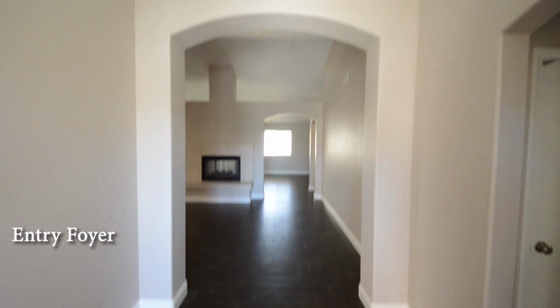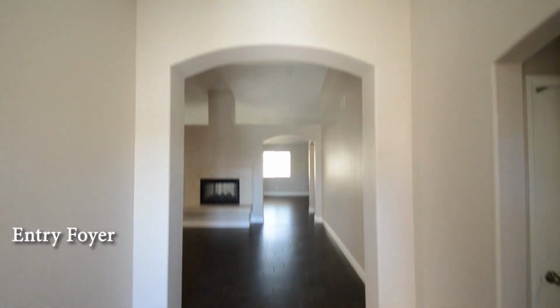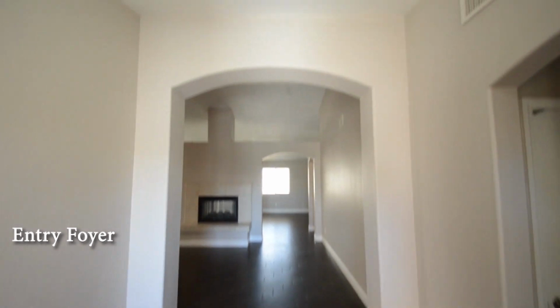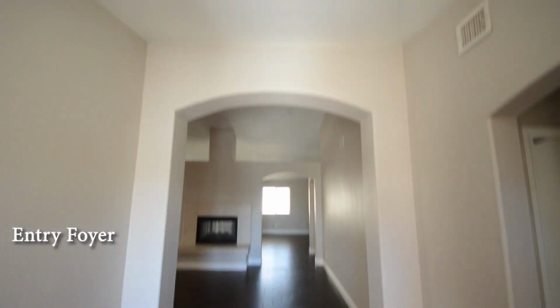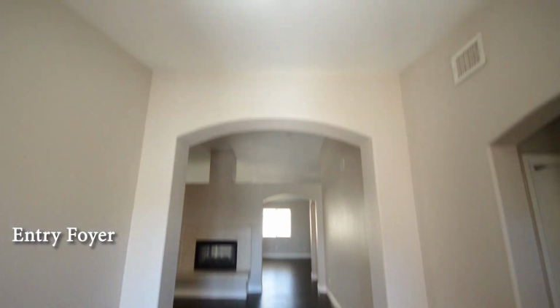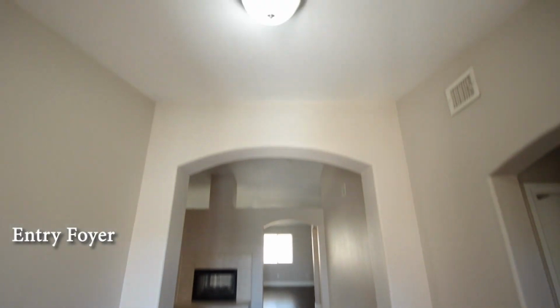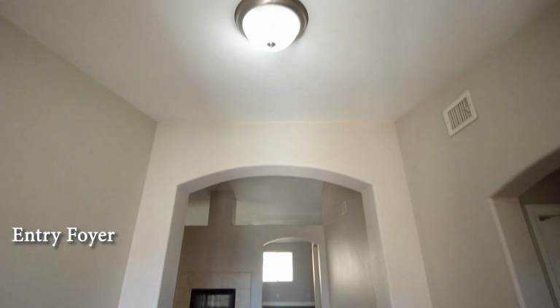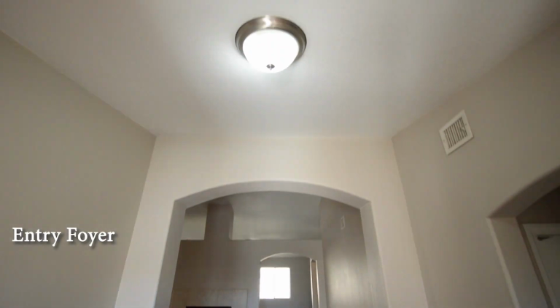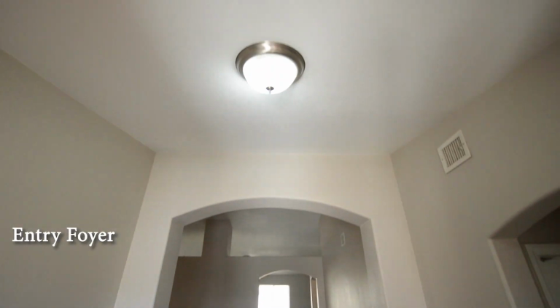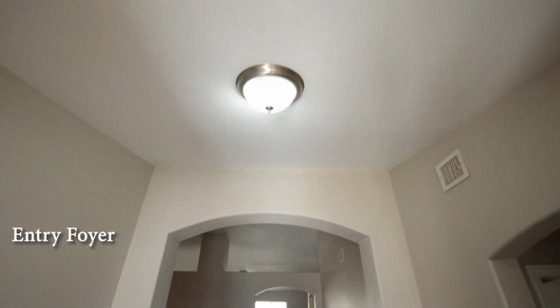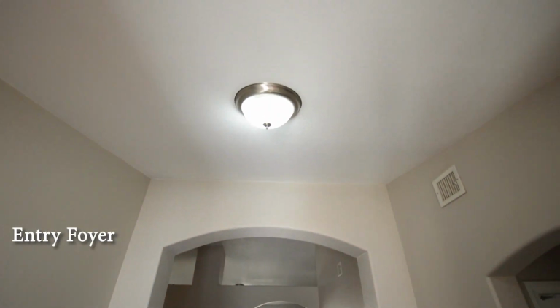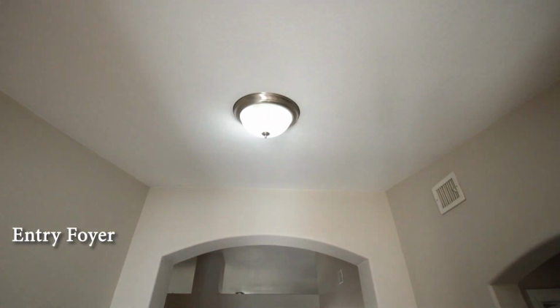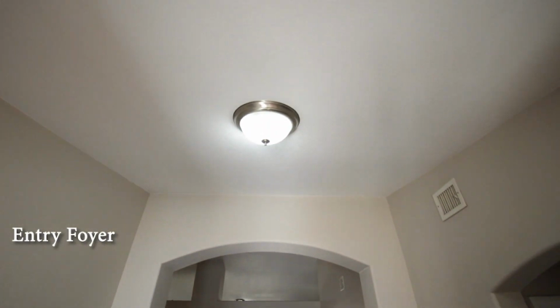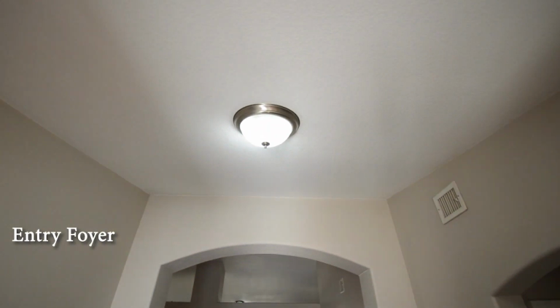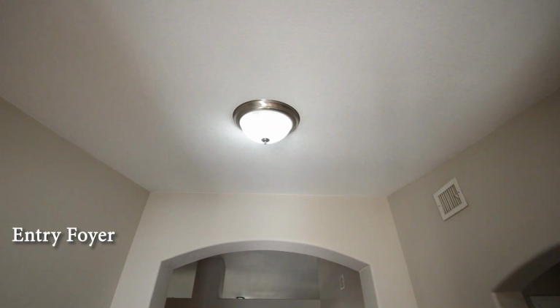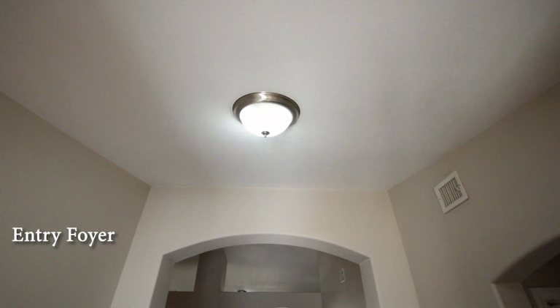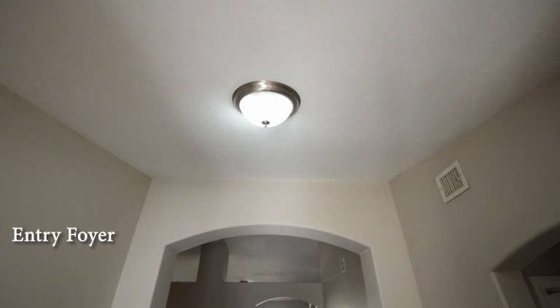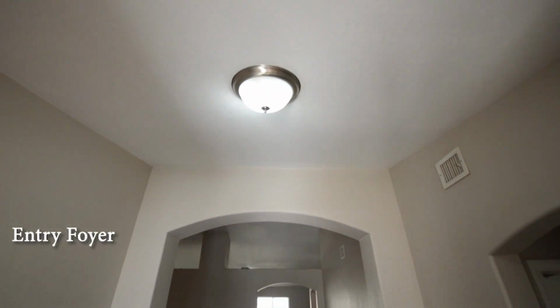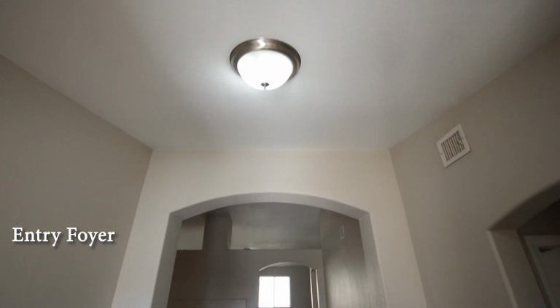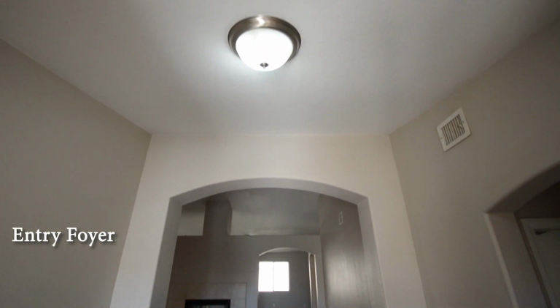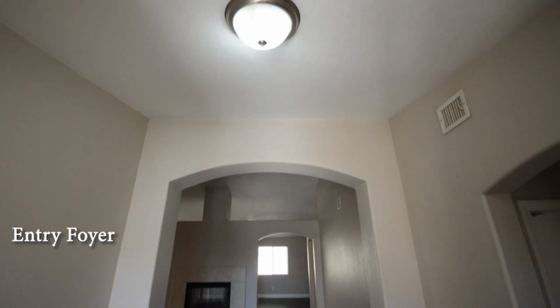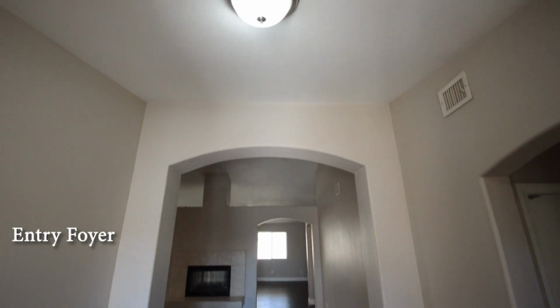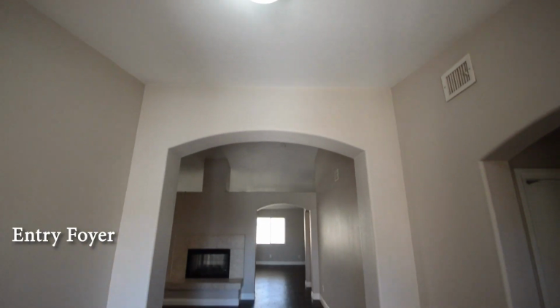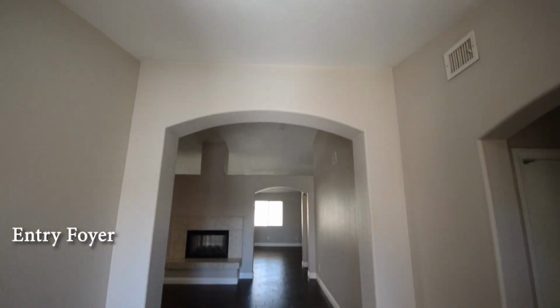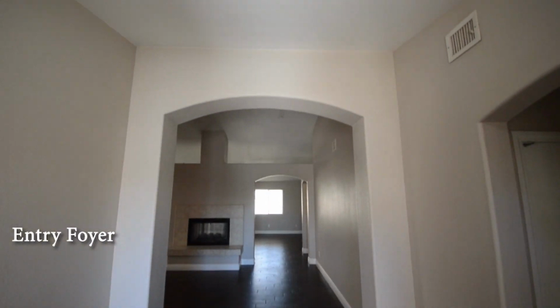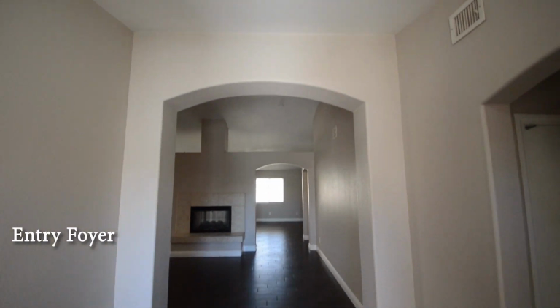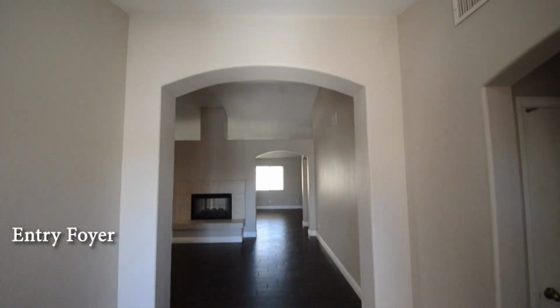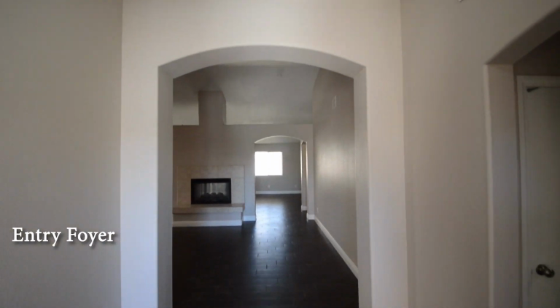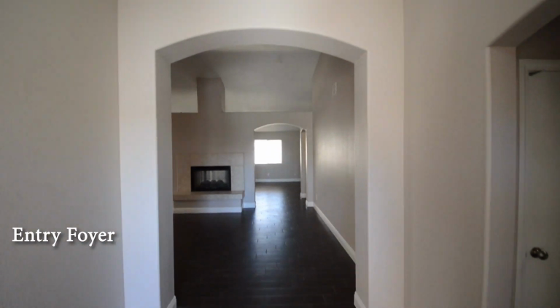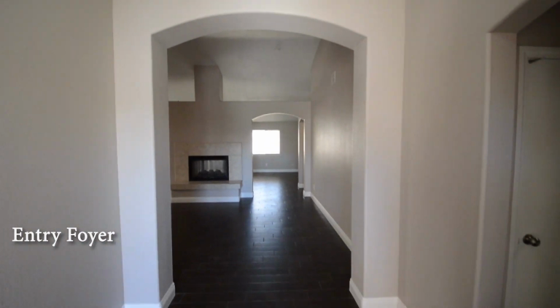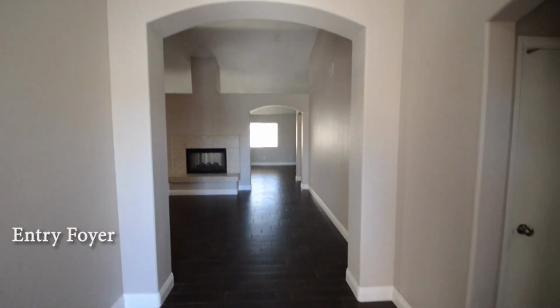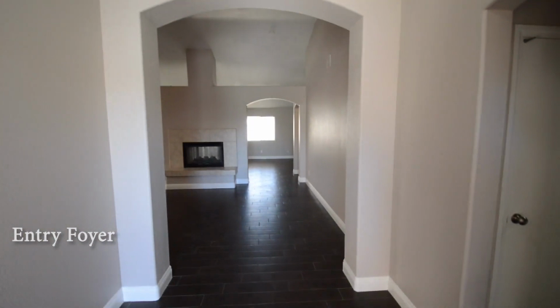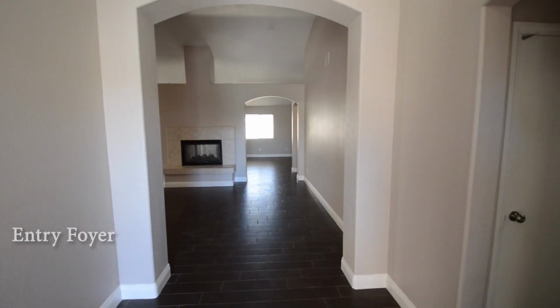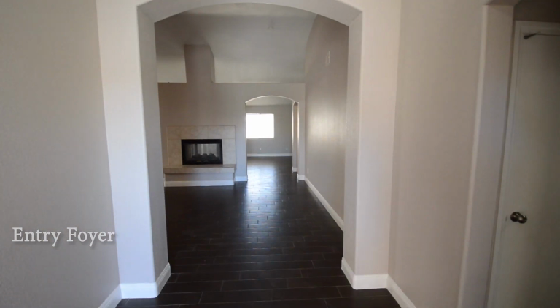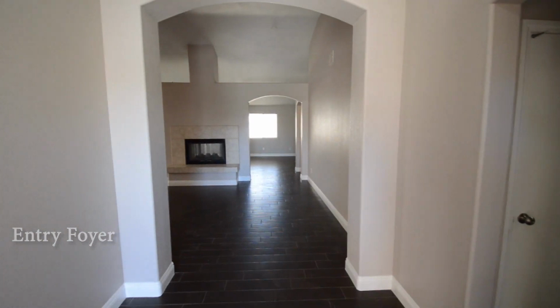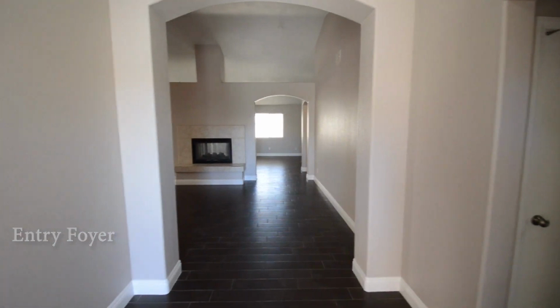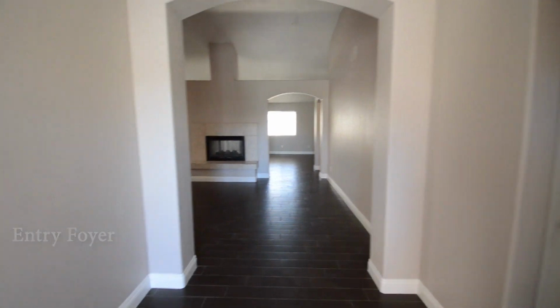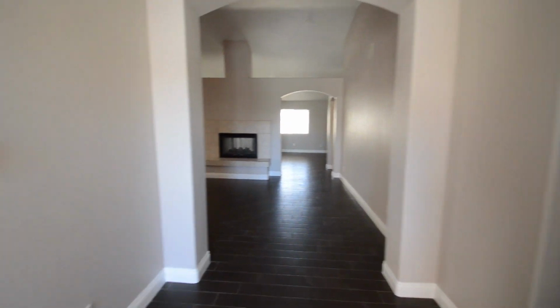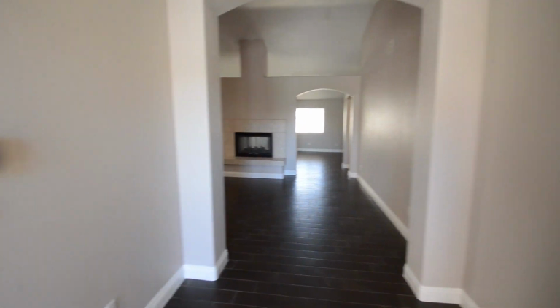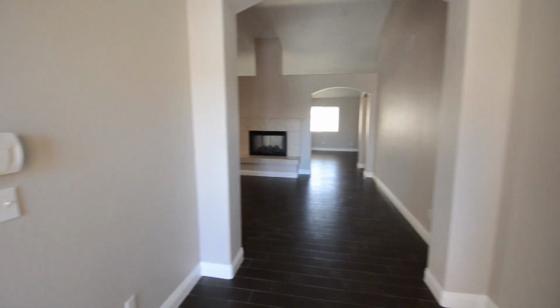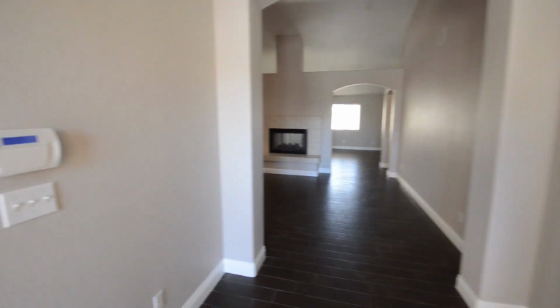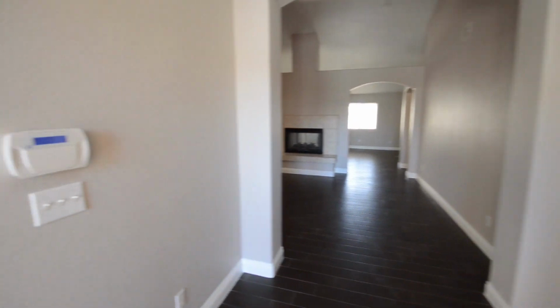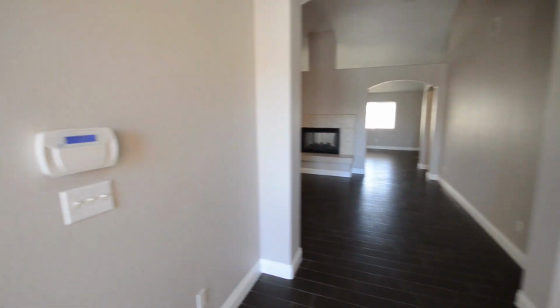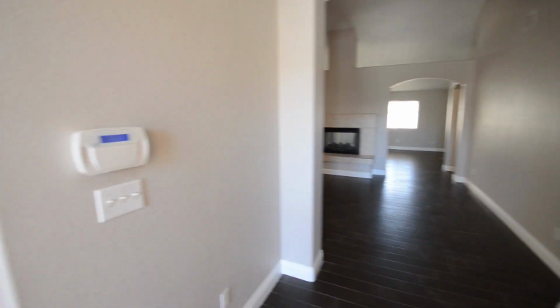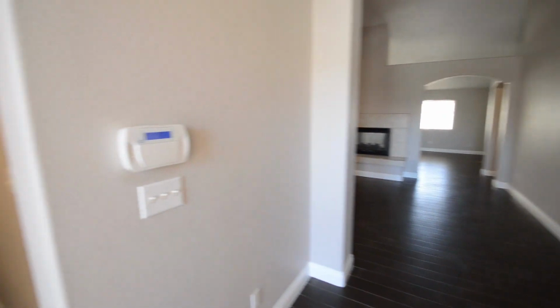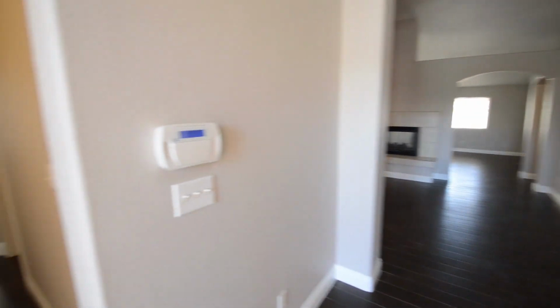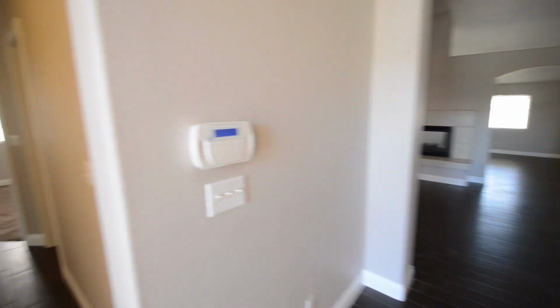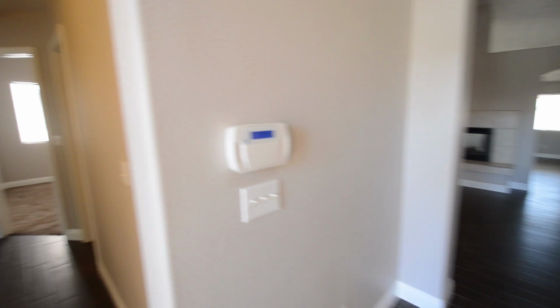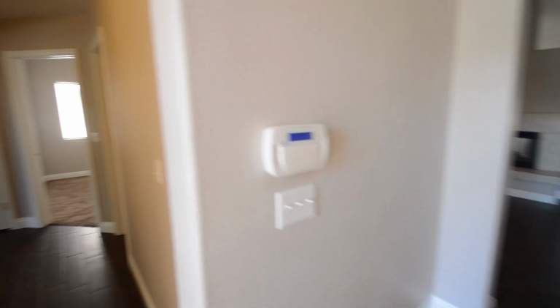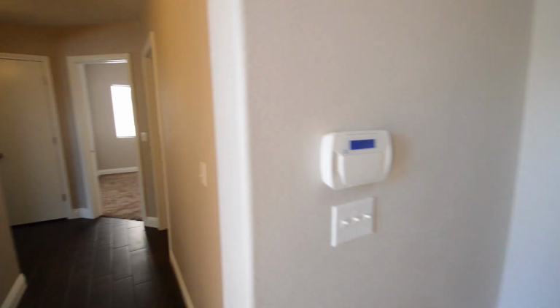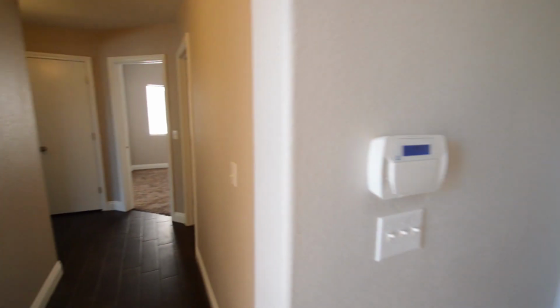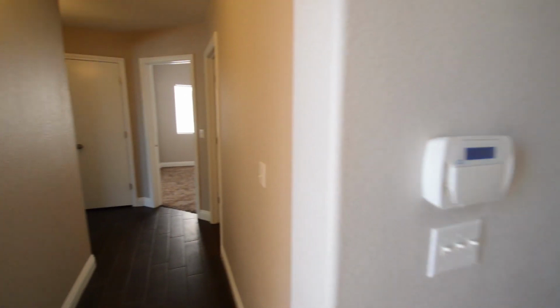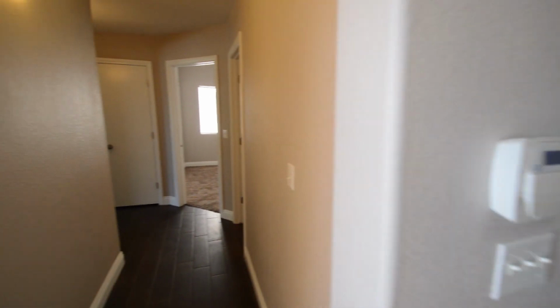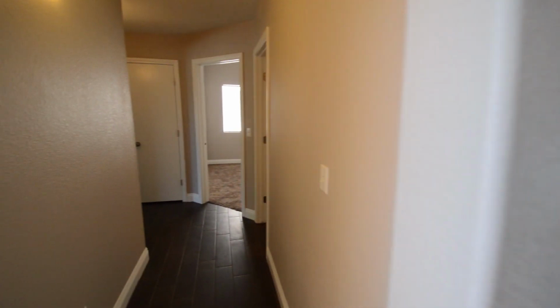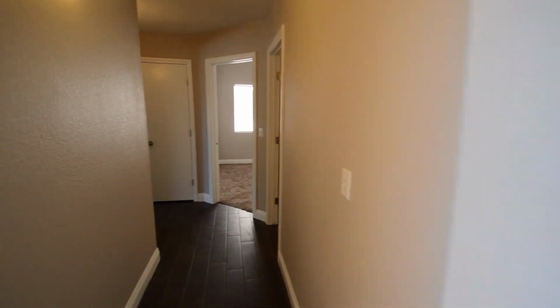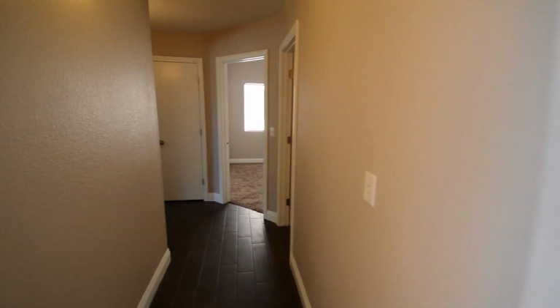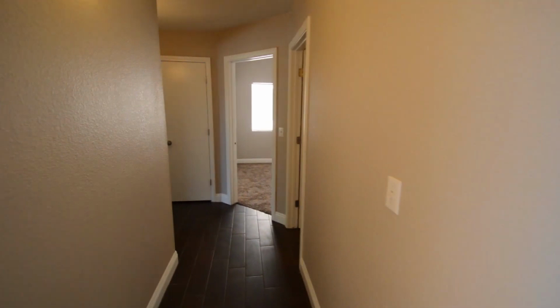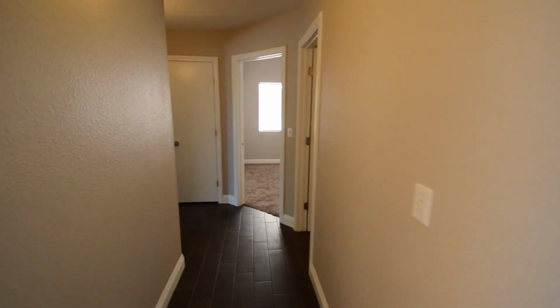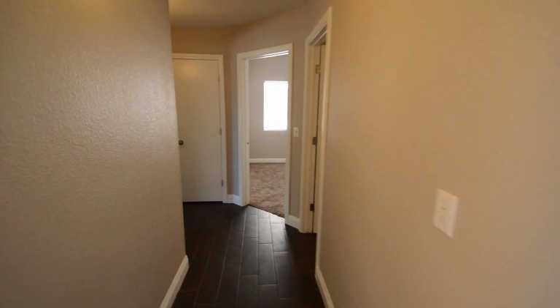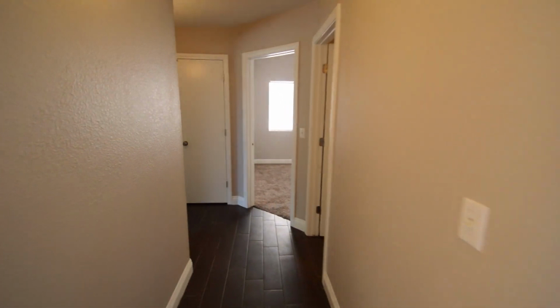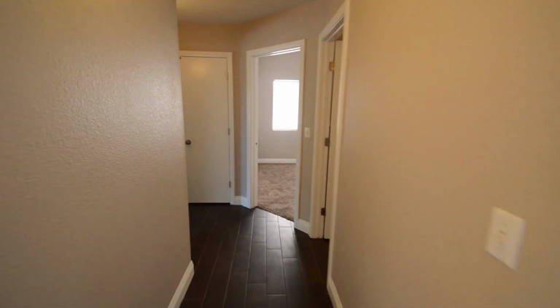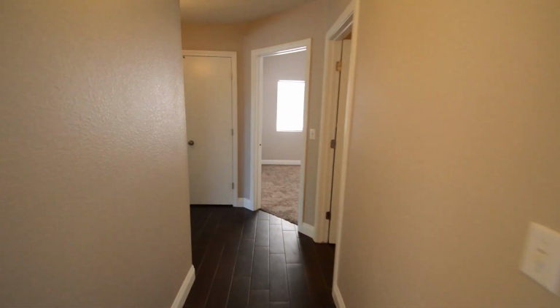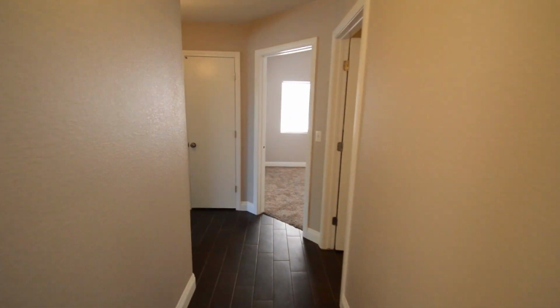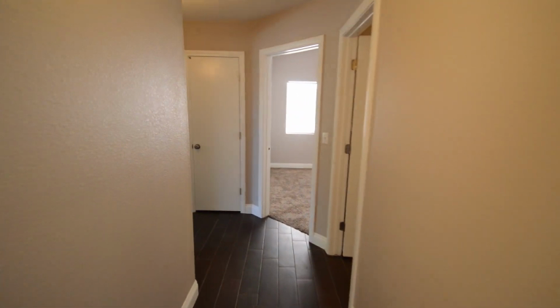The entry foyer has an overhead light and a tile floor that continues throughout the home, except for the bedrooms, which are carpeted.